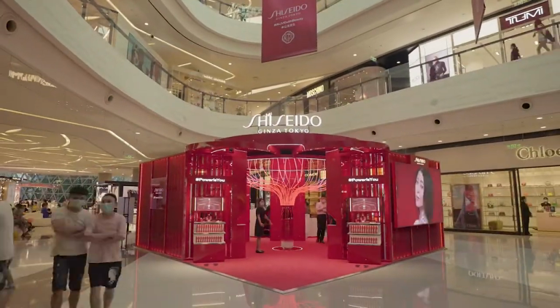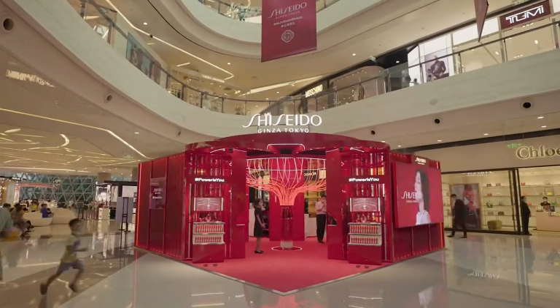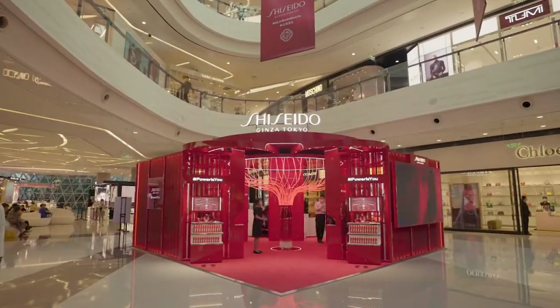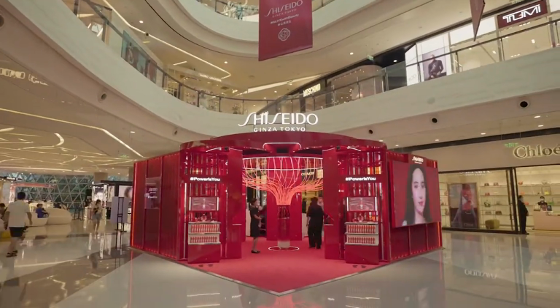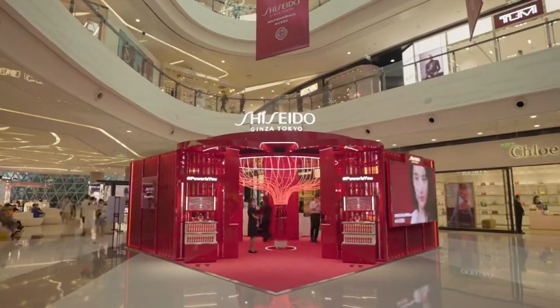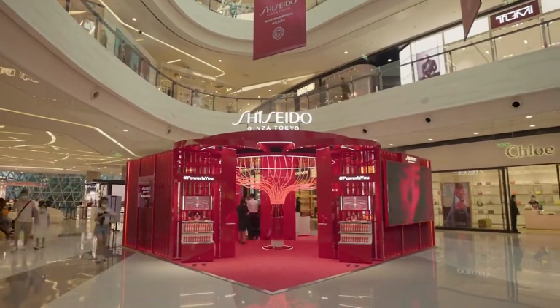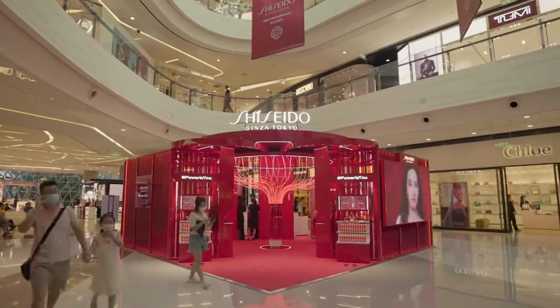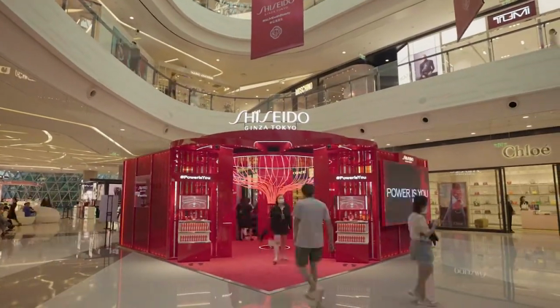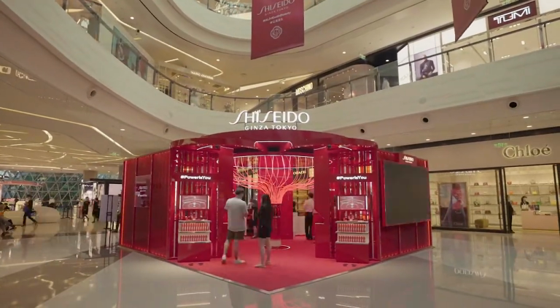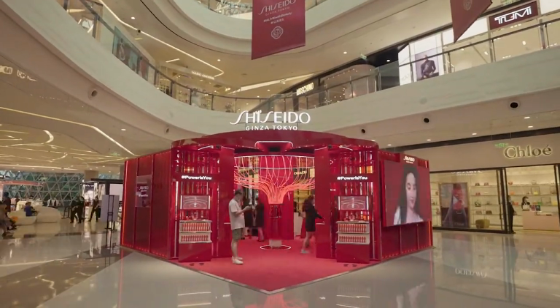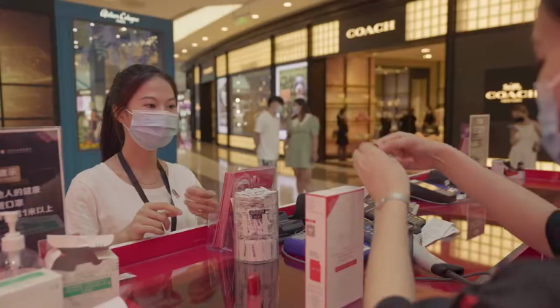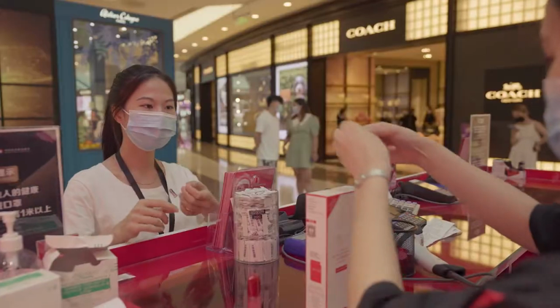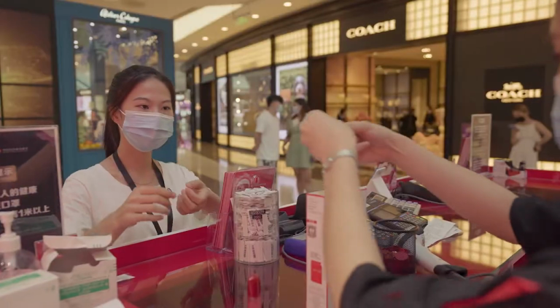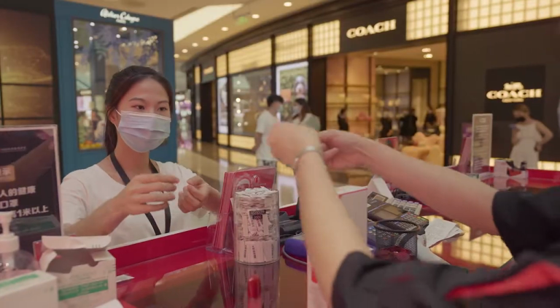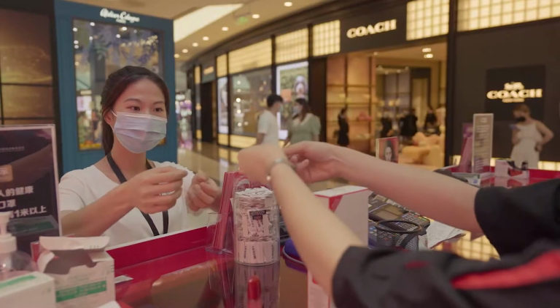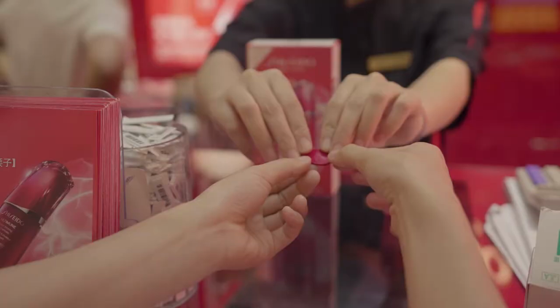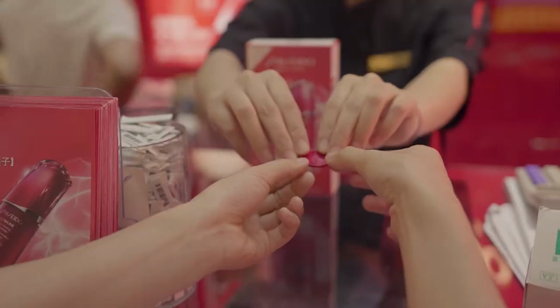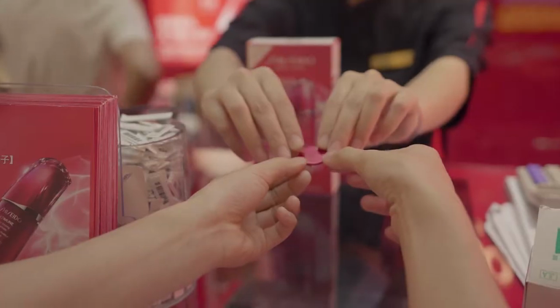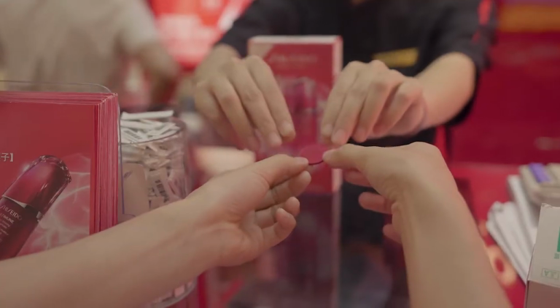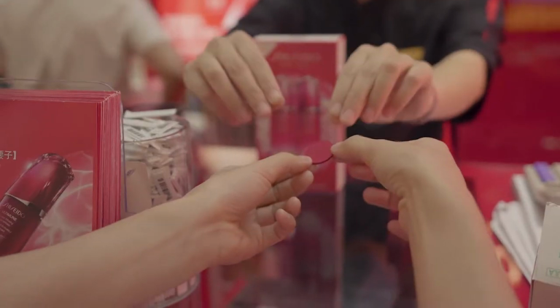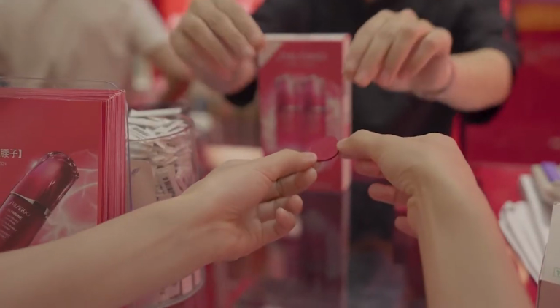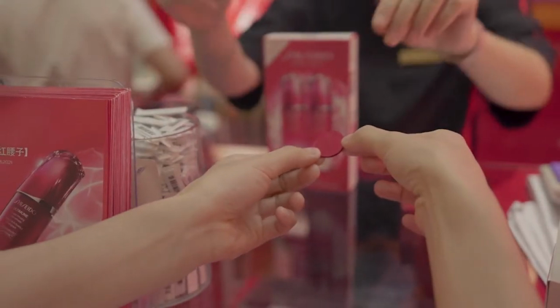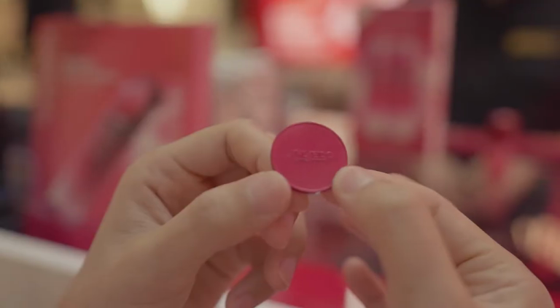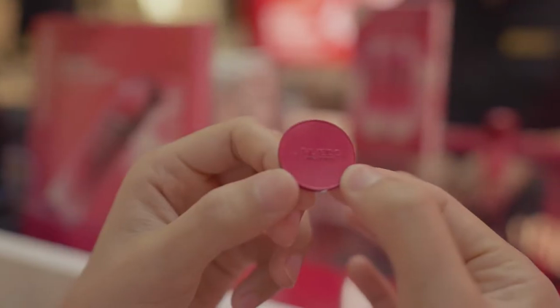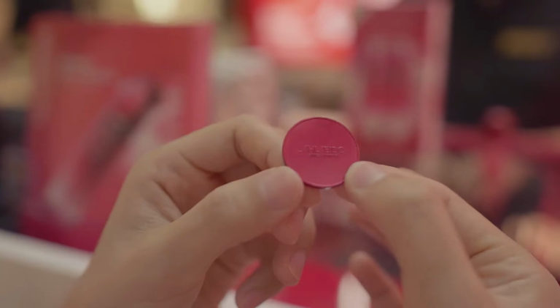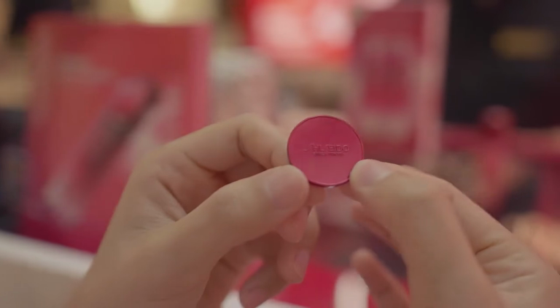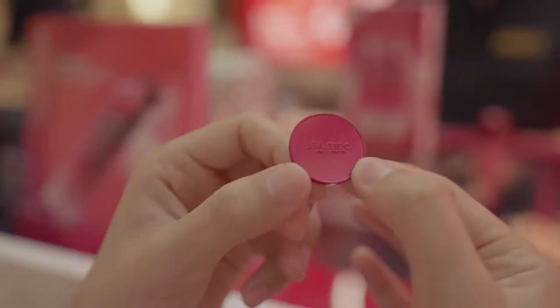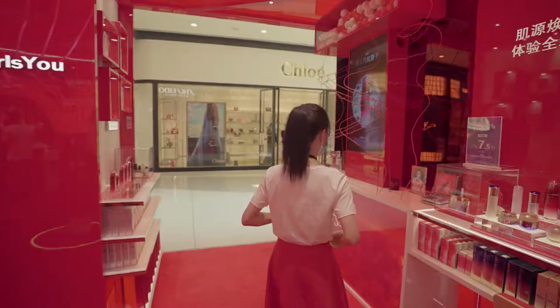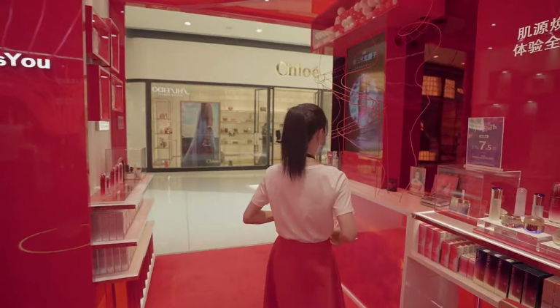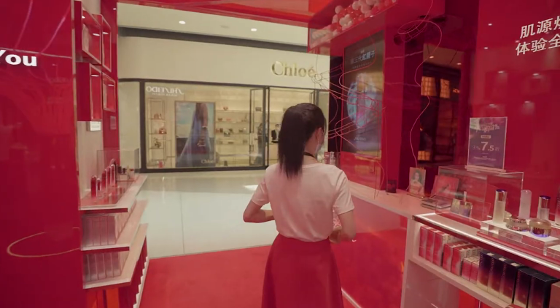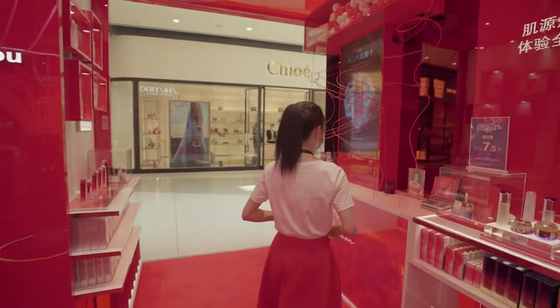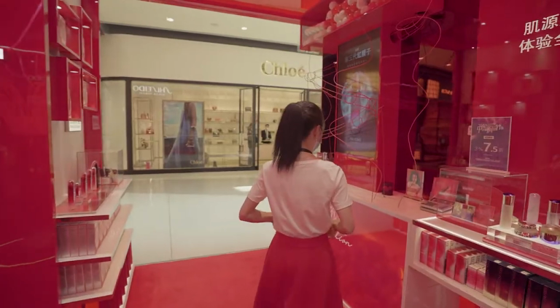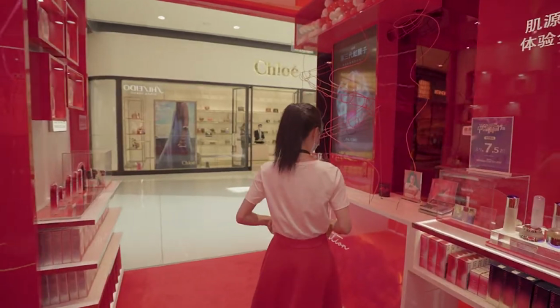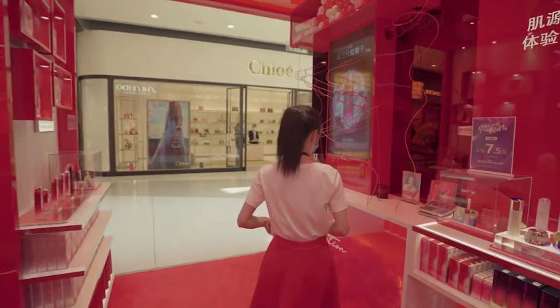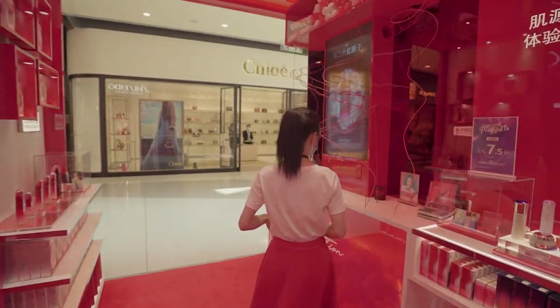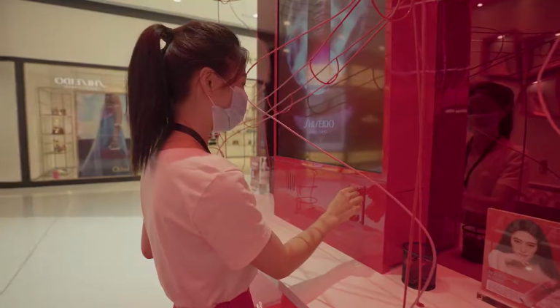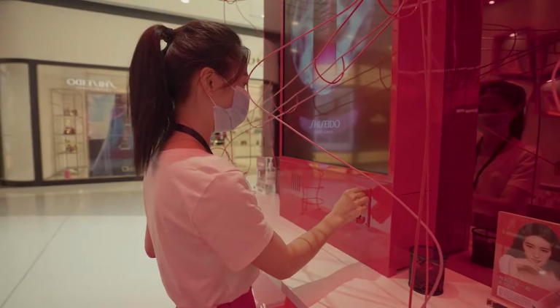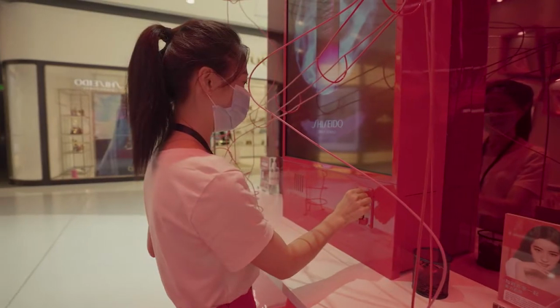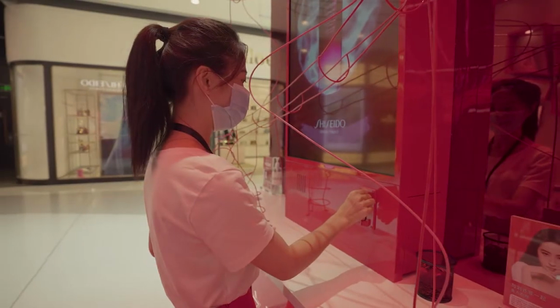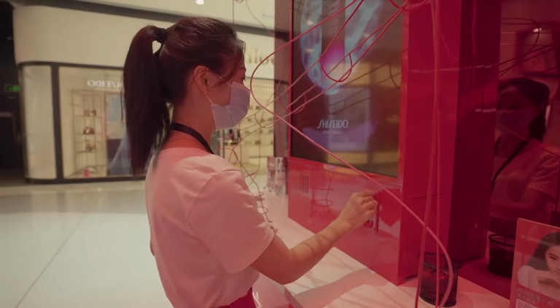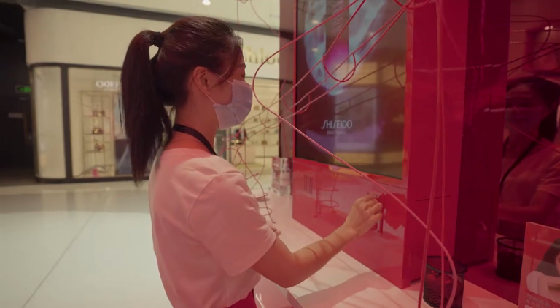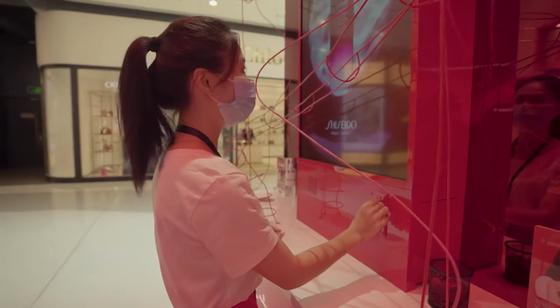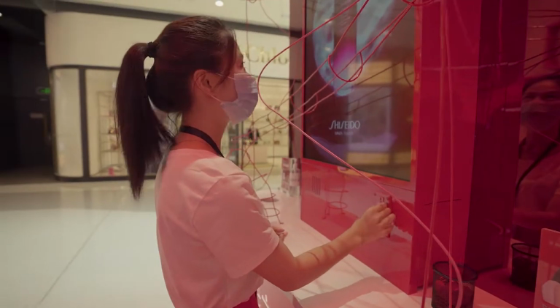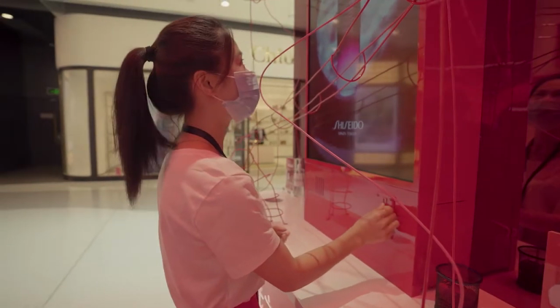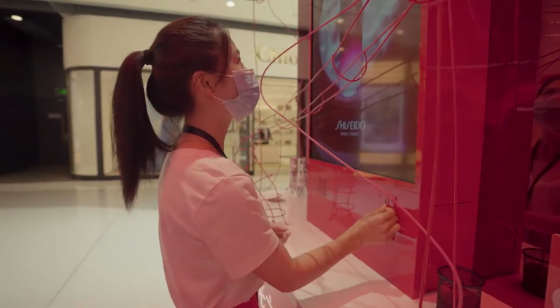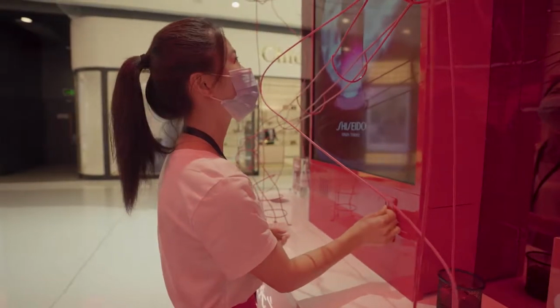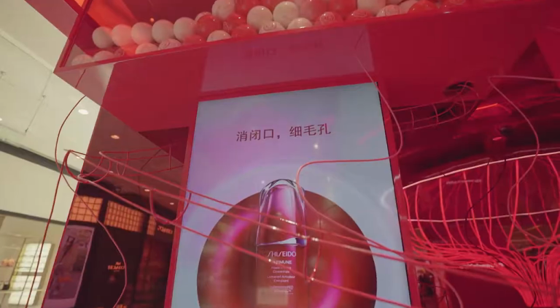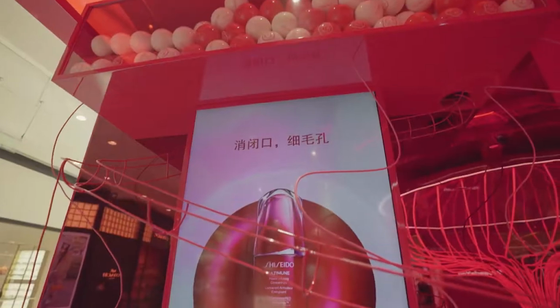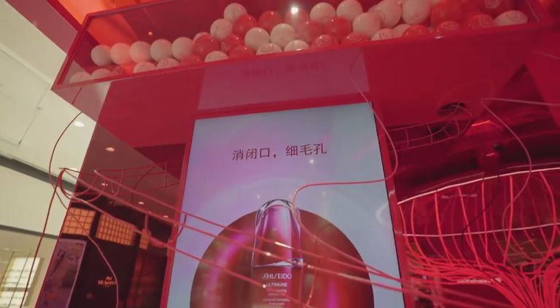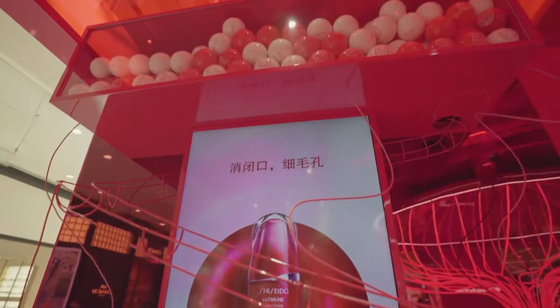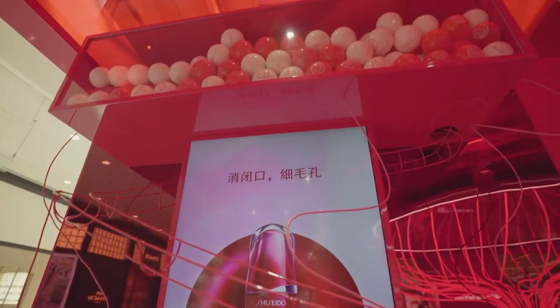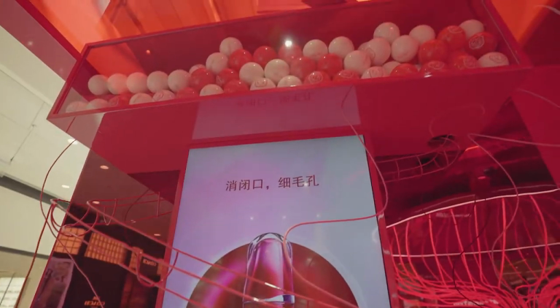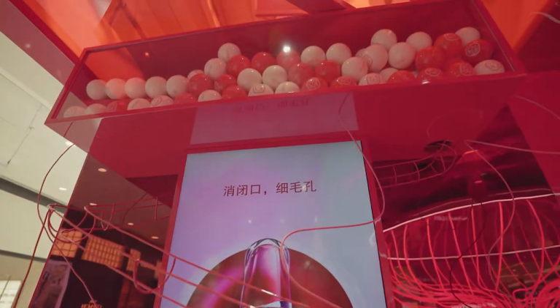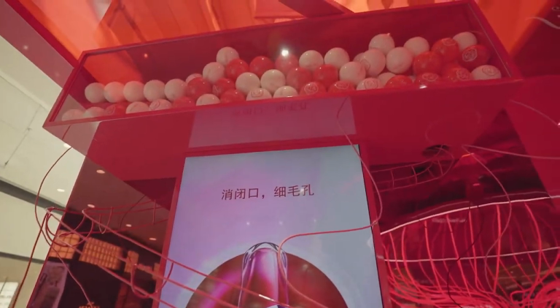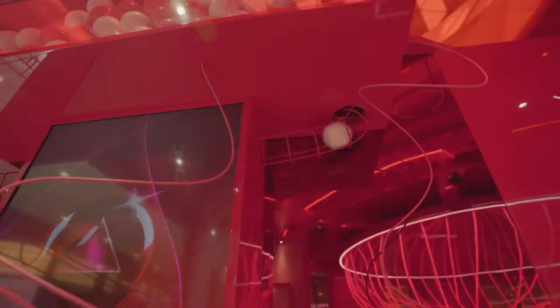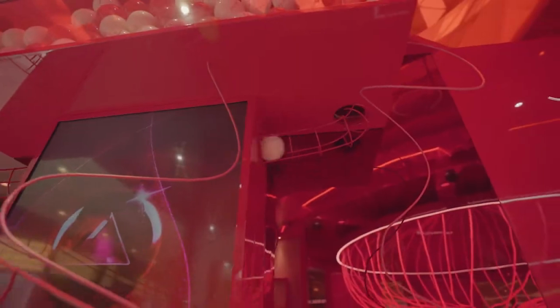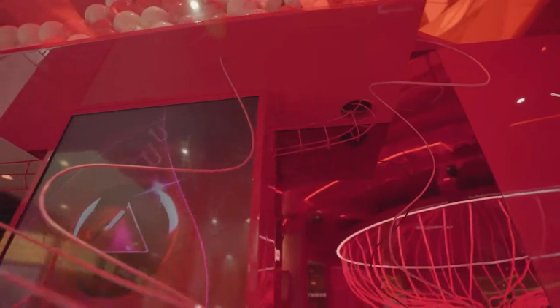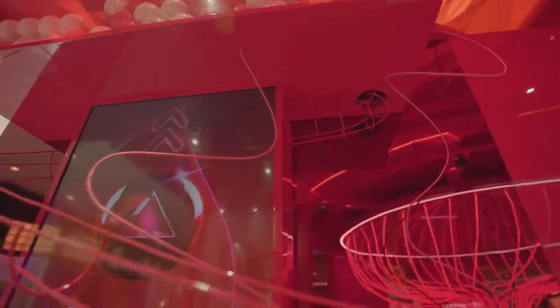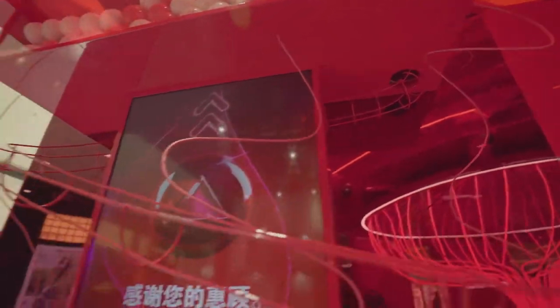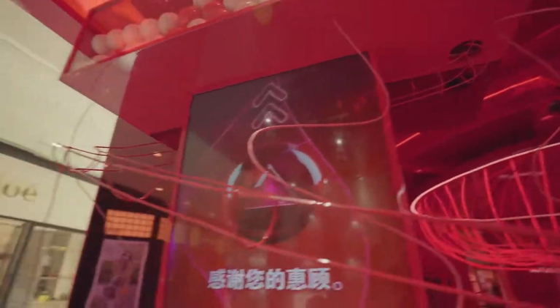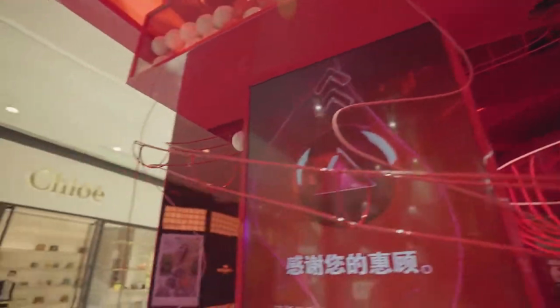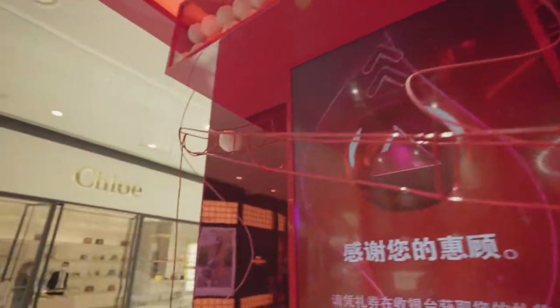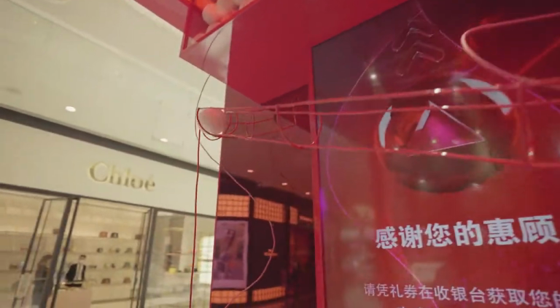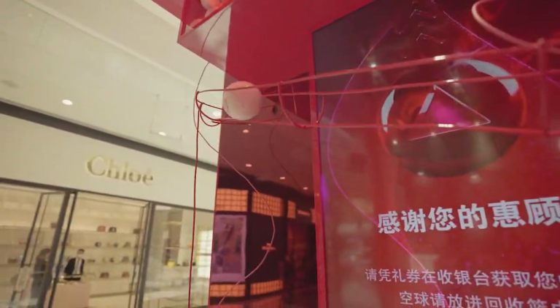Hundreds of visitors each day visited an interactive station to release gift balls with further samples.